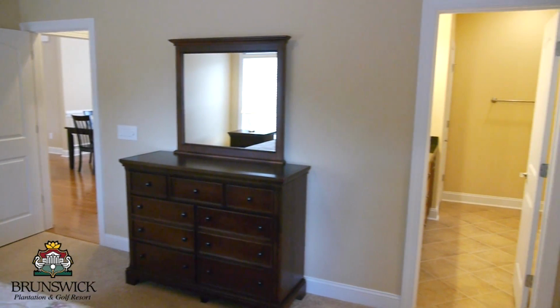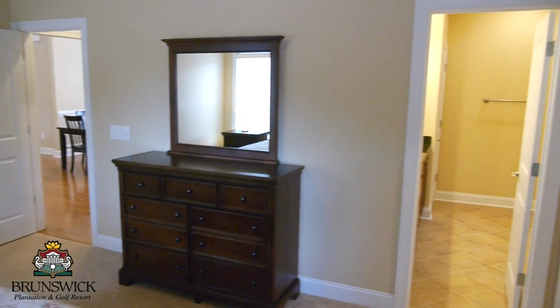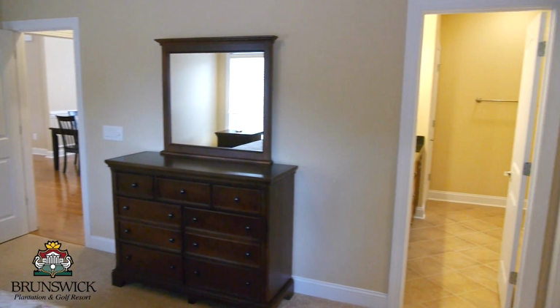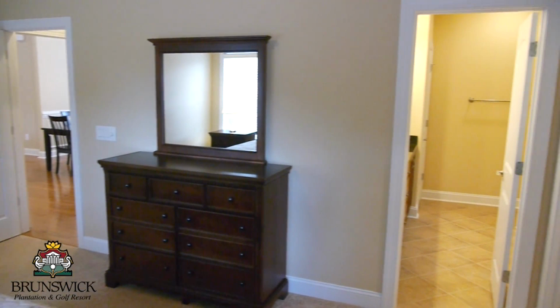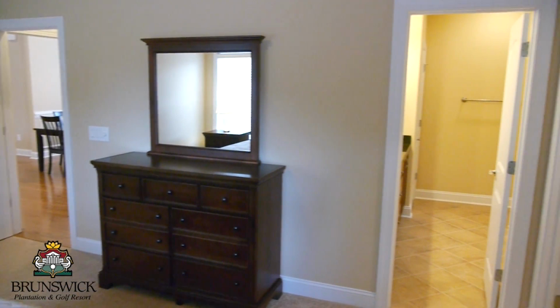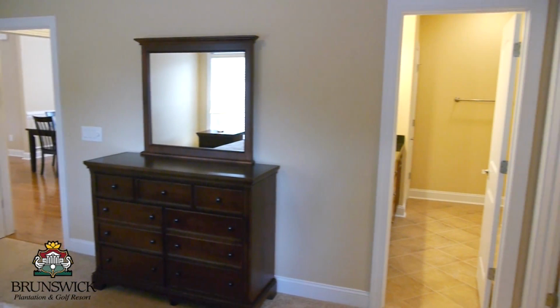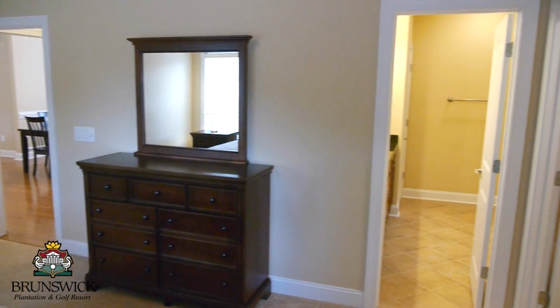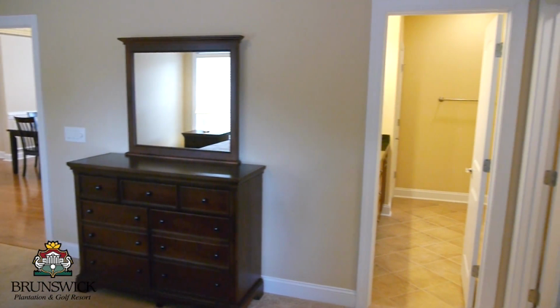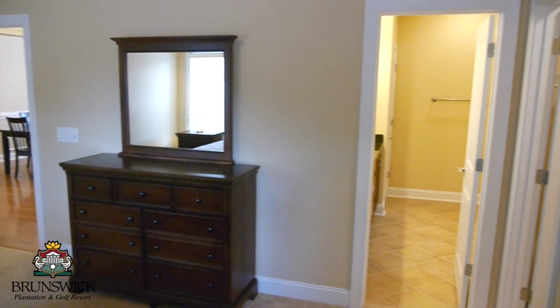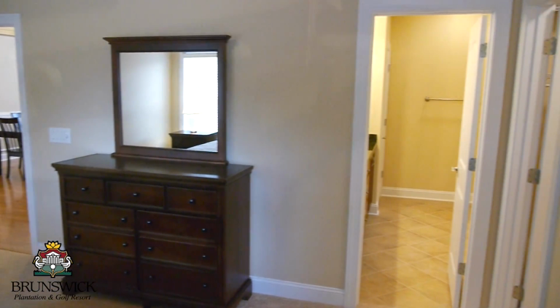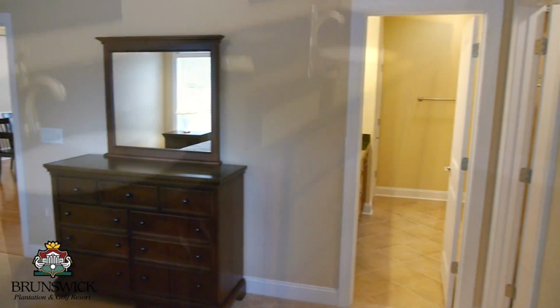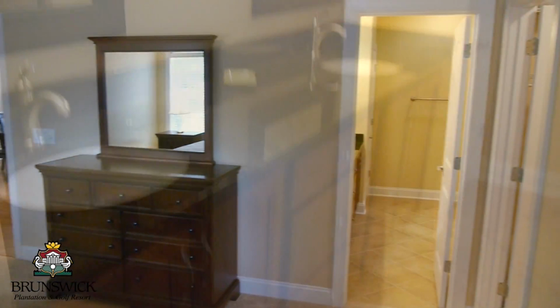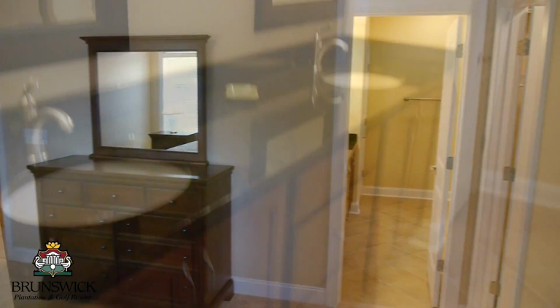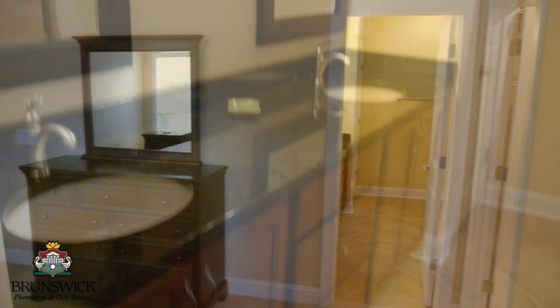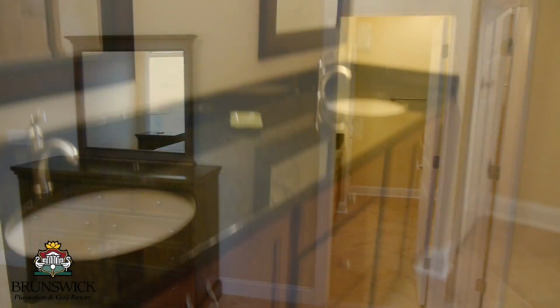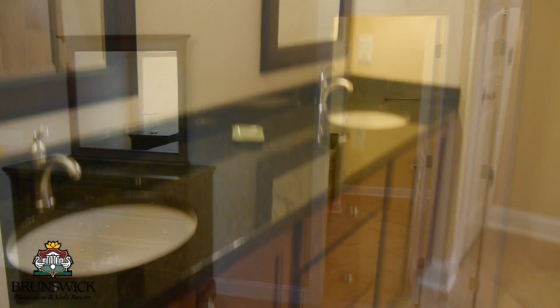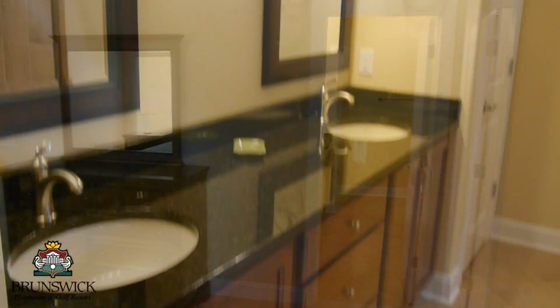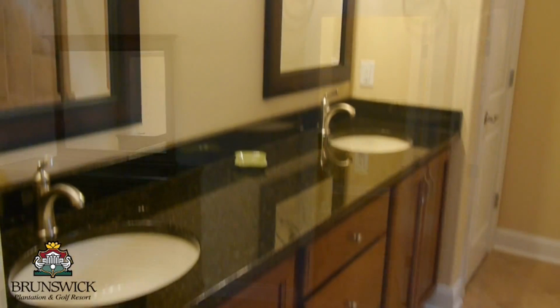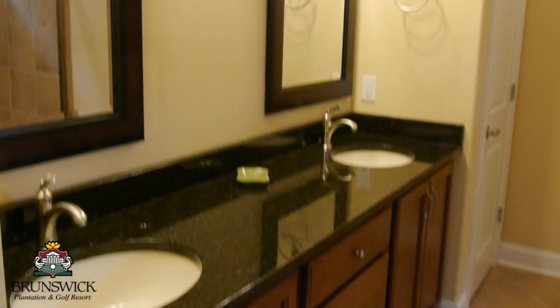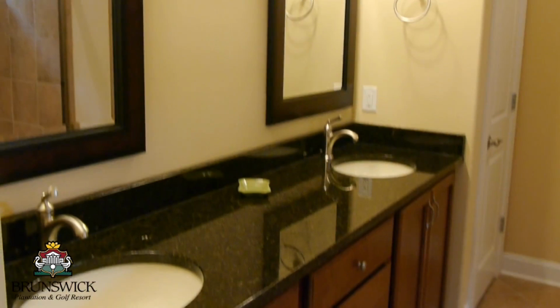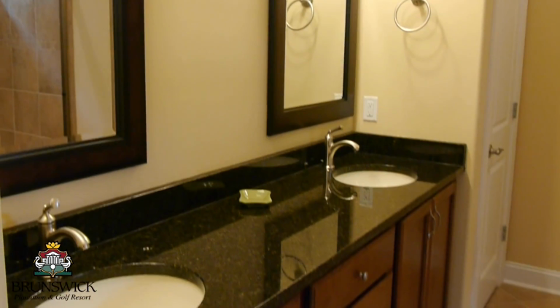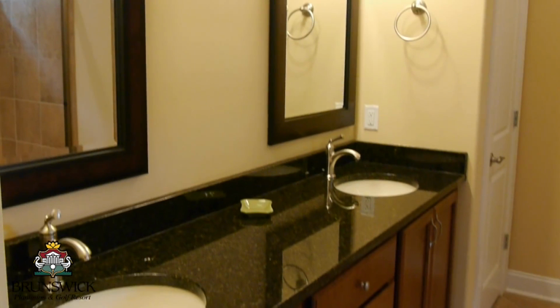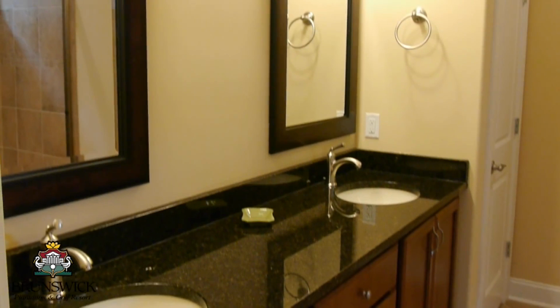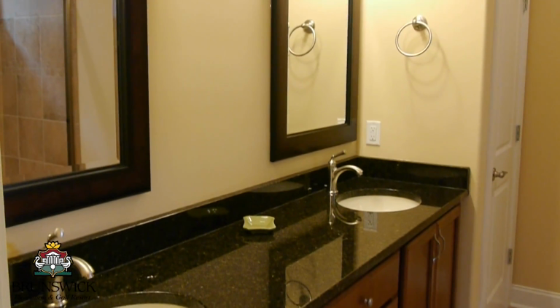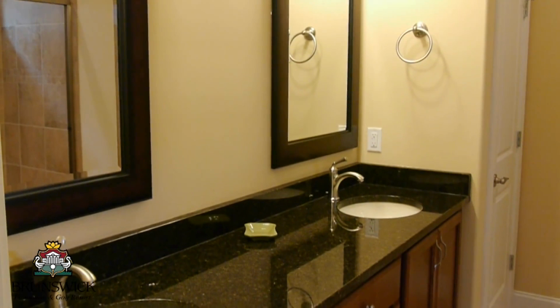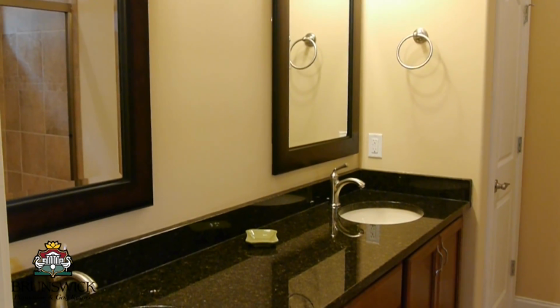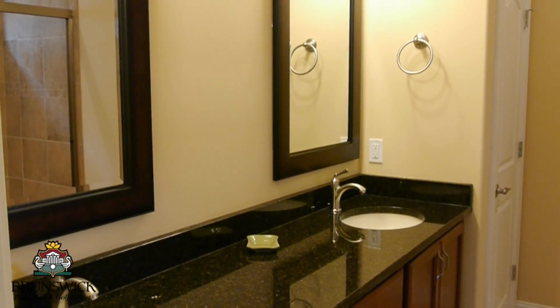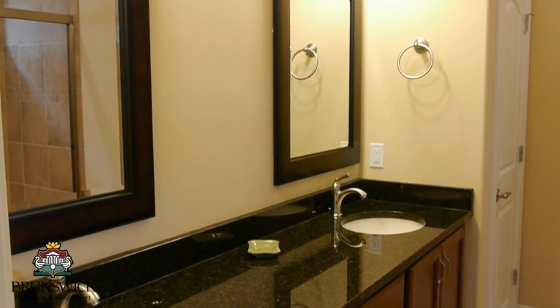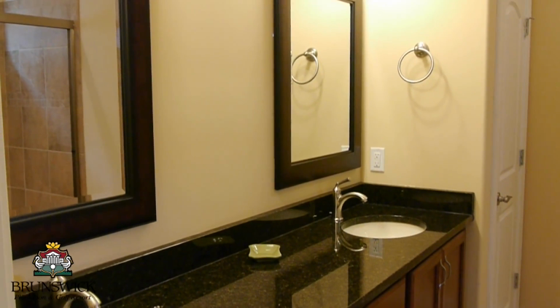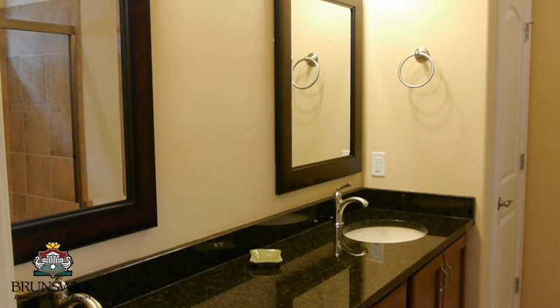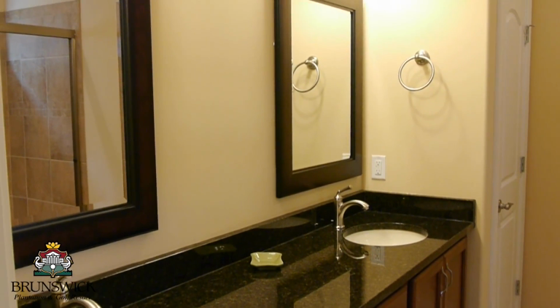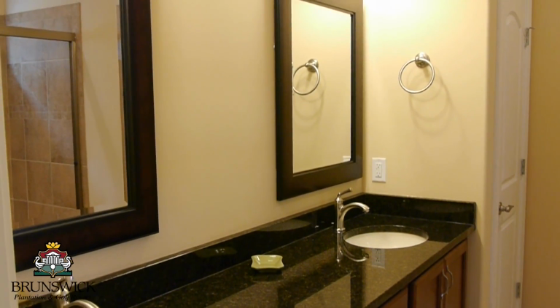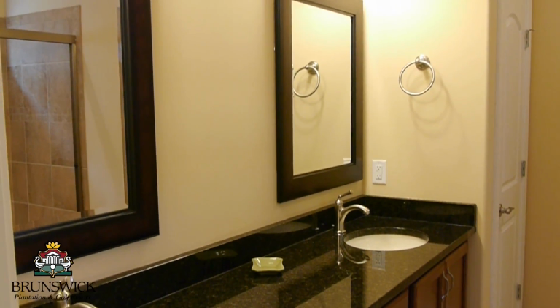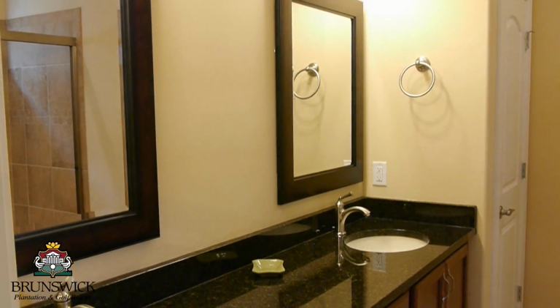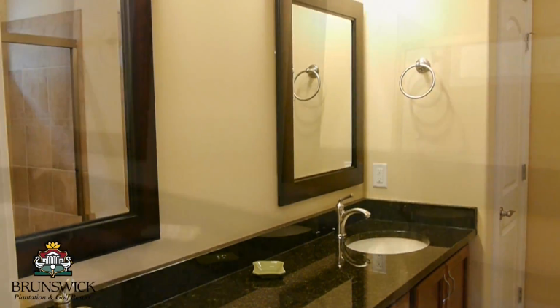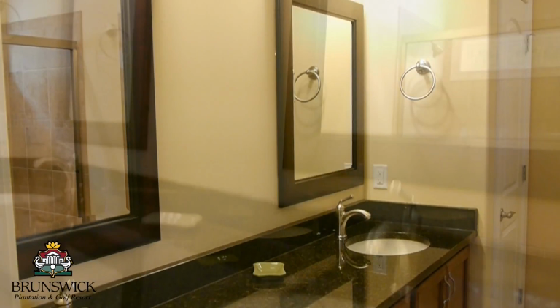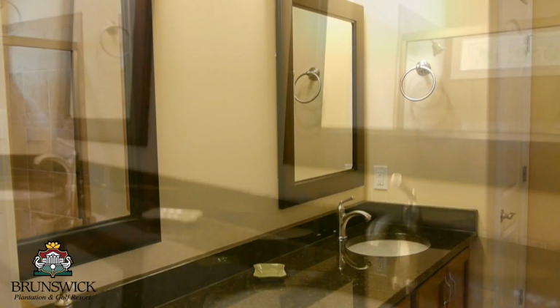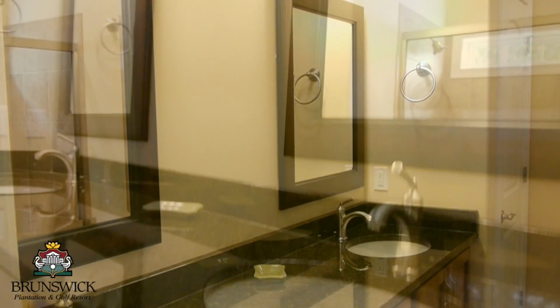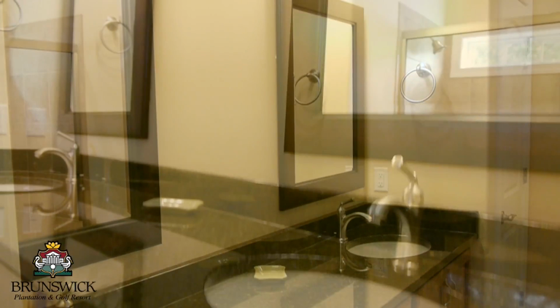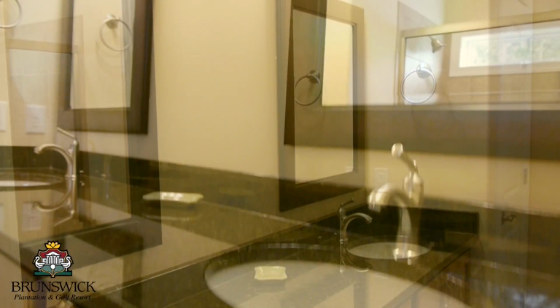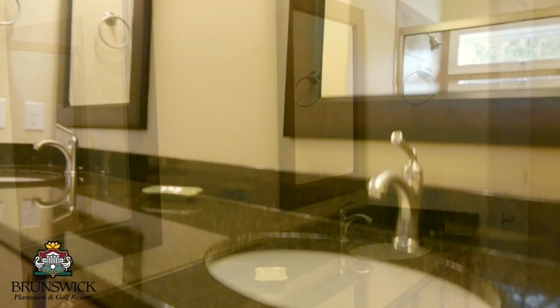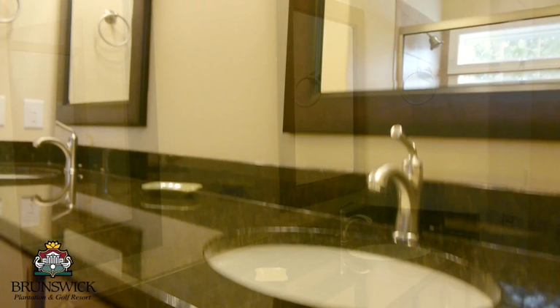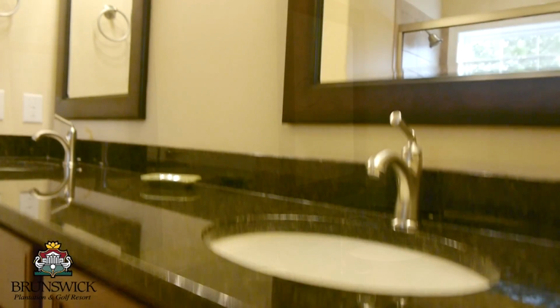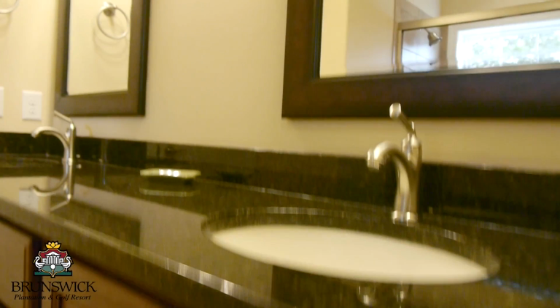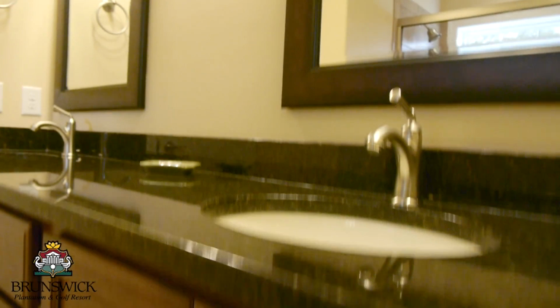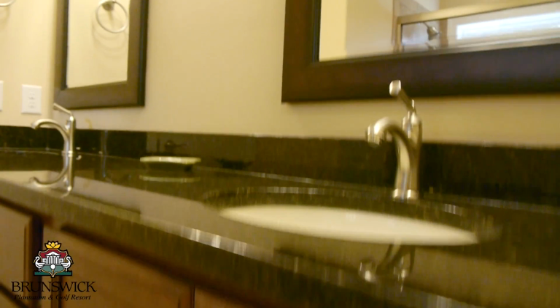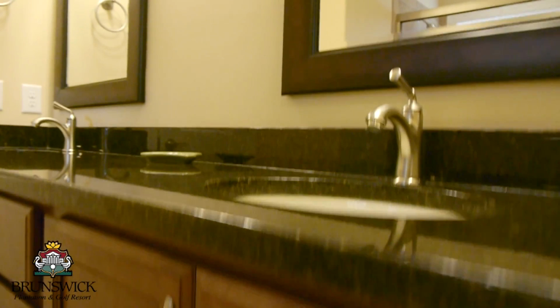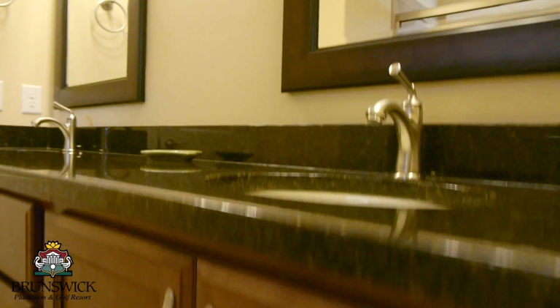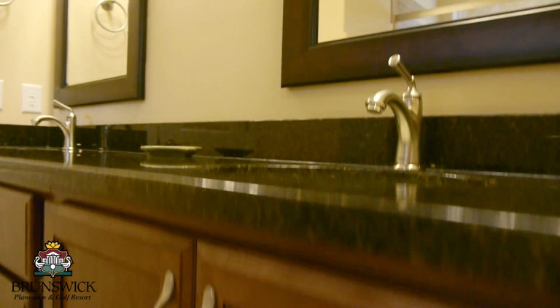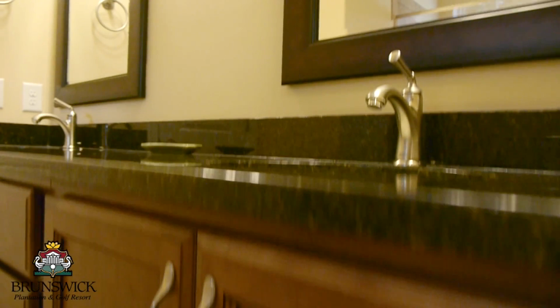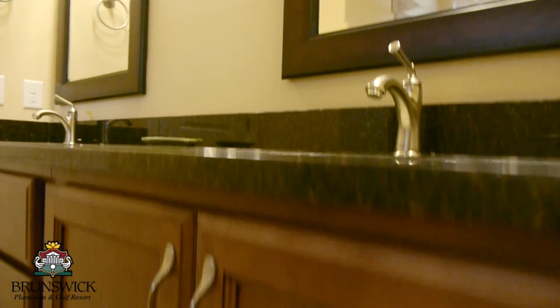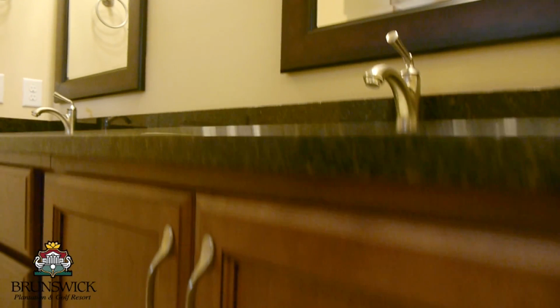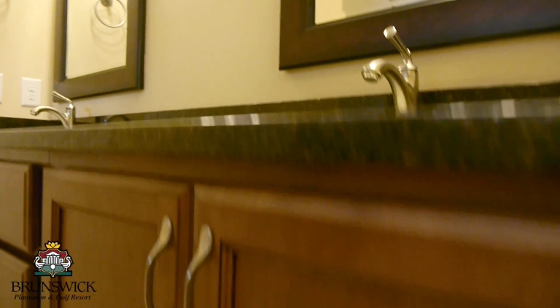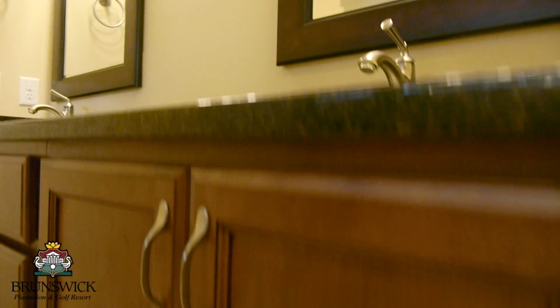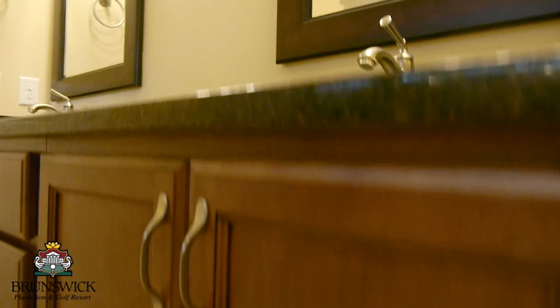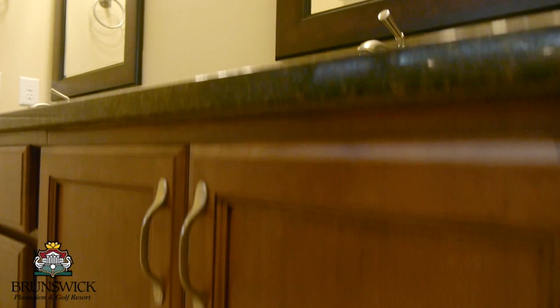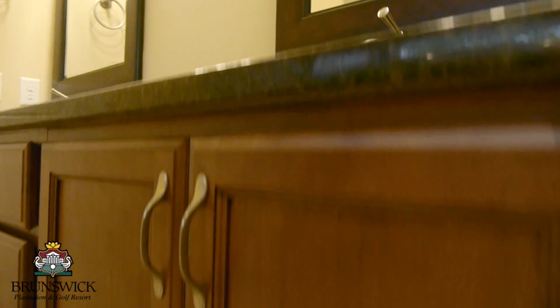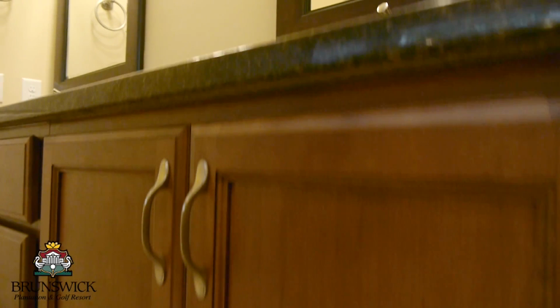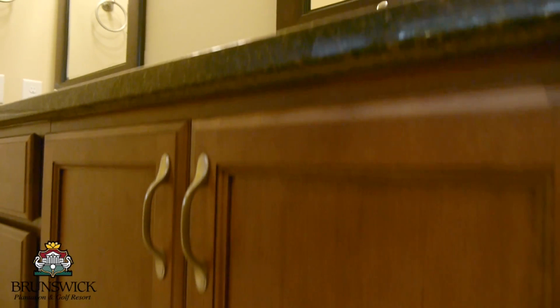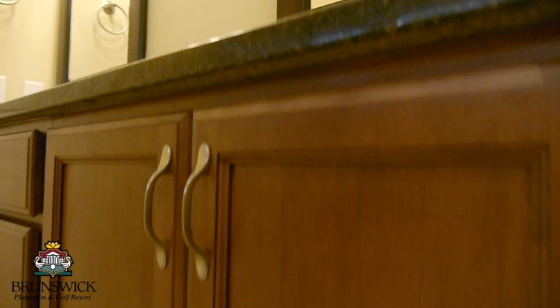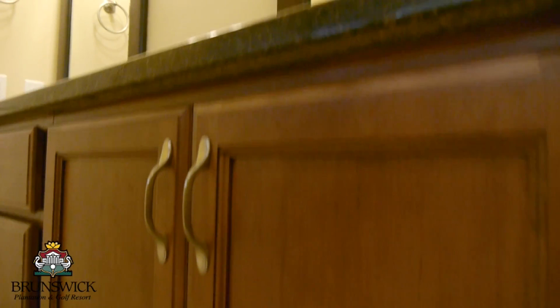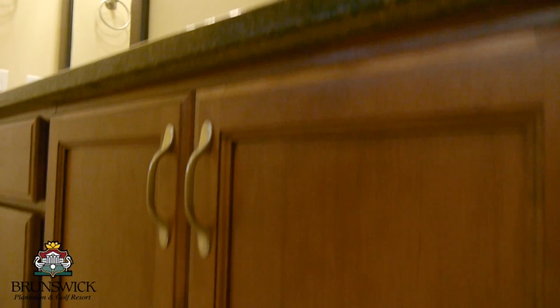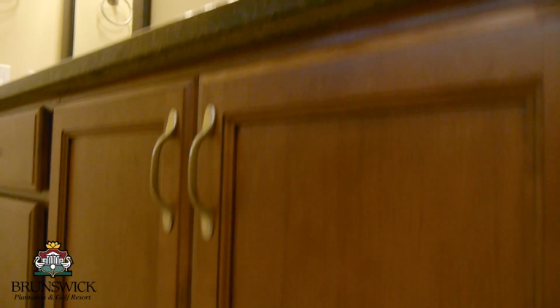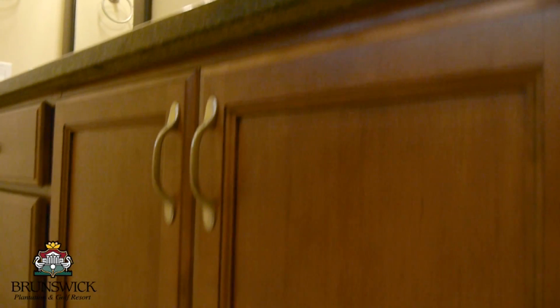The master bath provides great style coupled with functionality while continuing the natural light theme of this home.